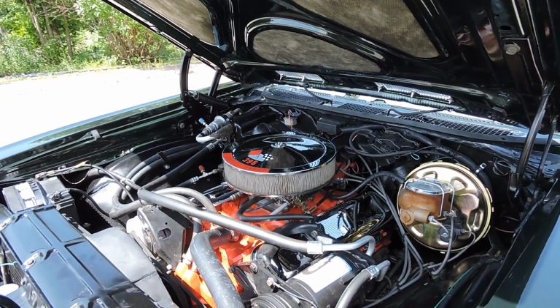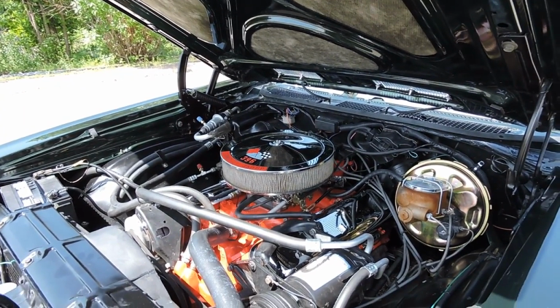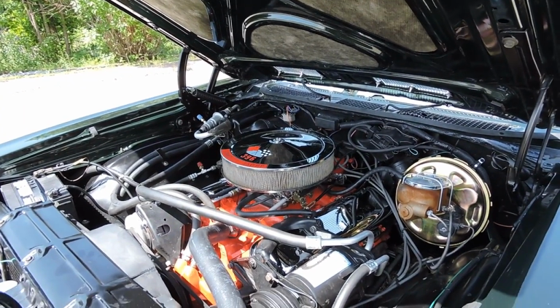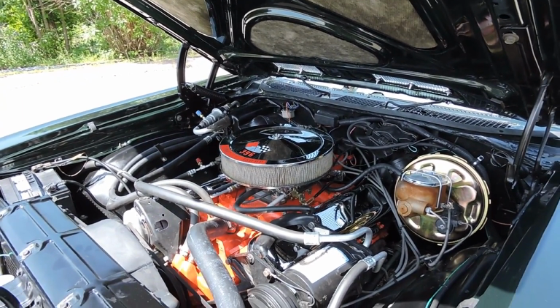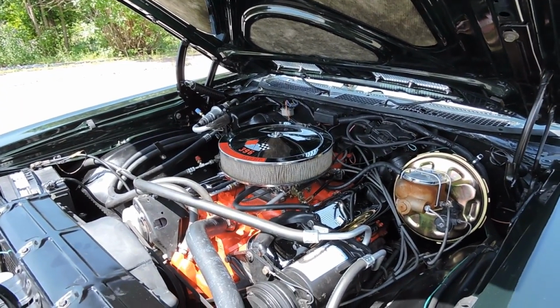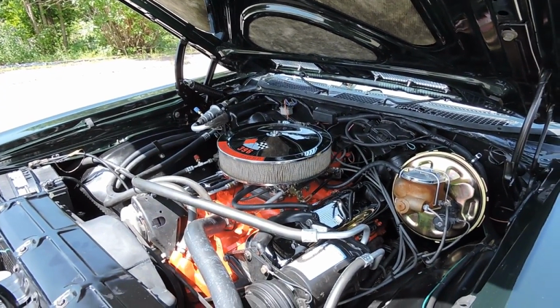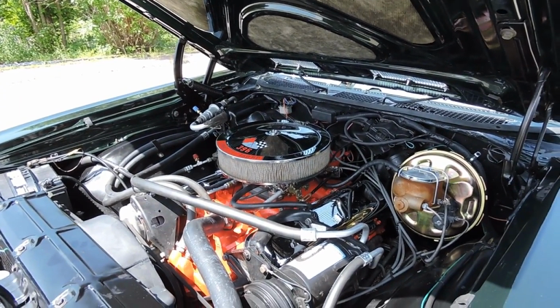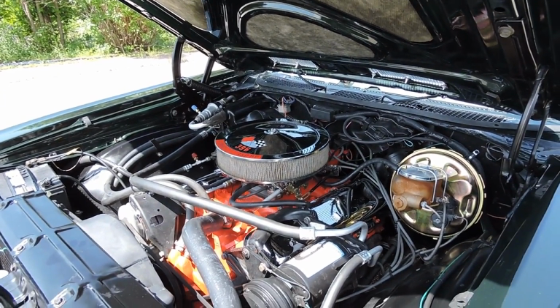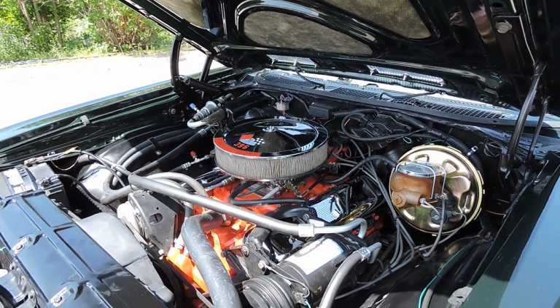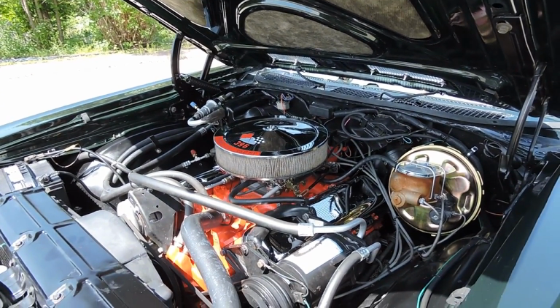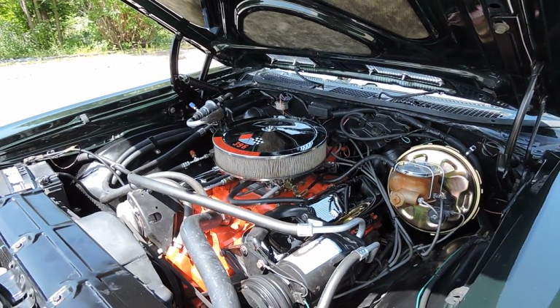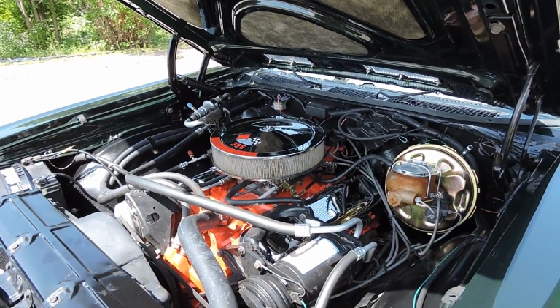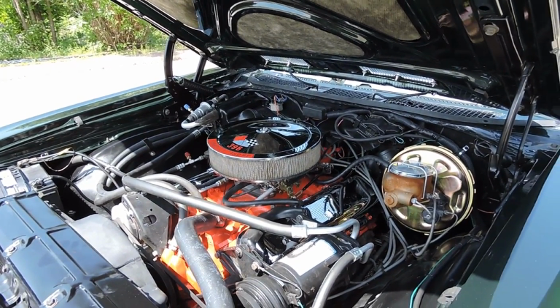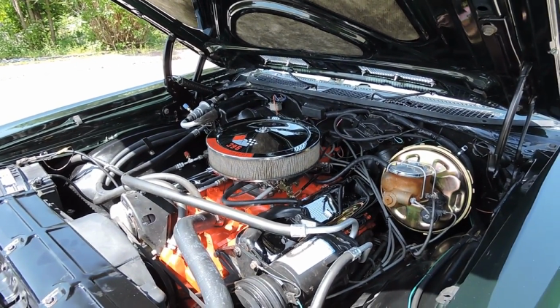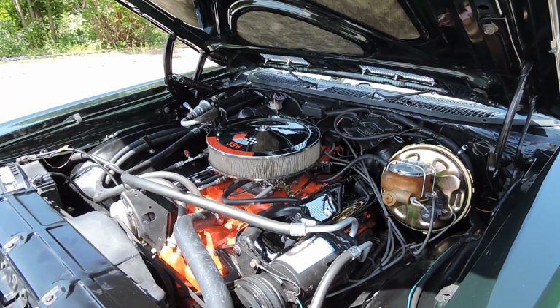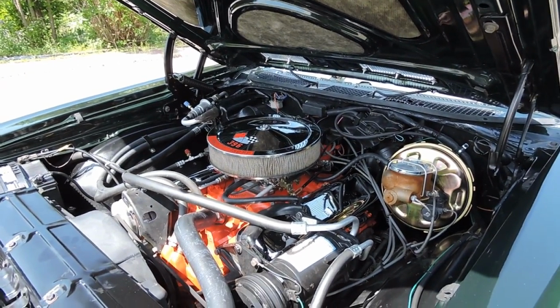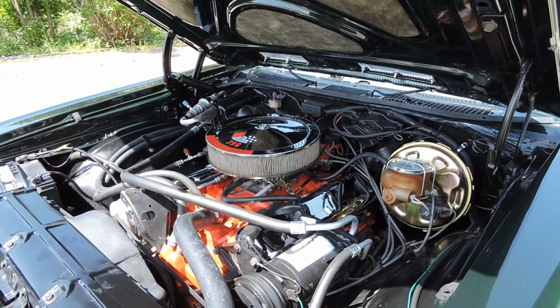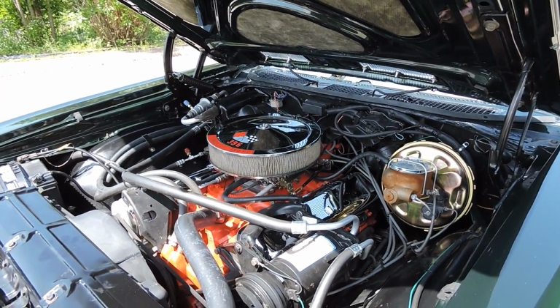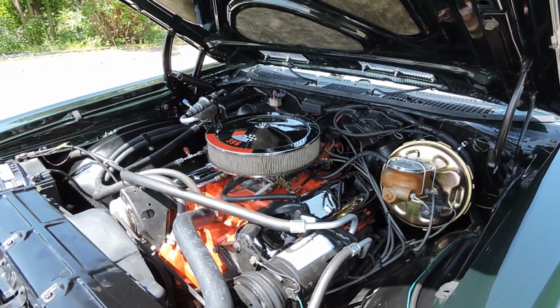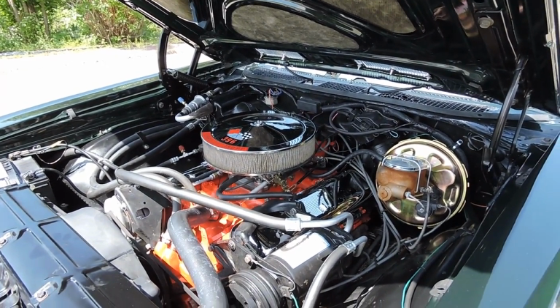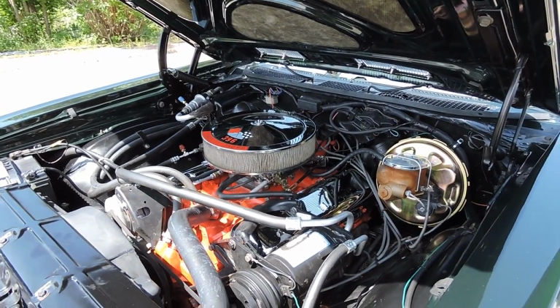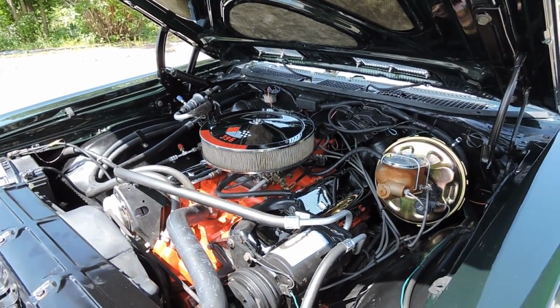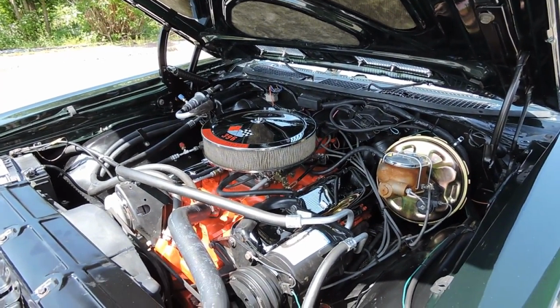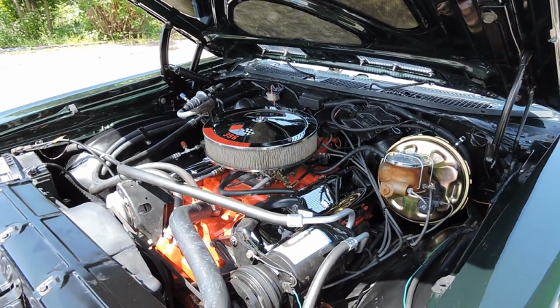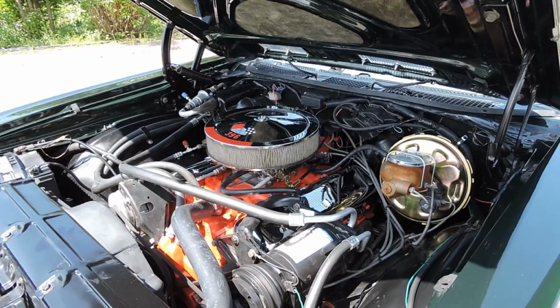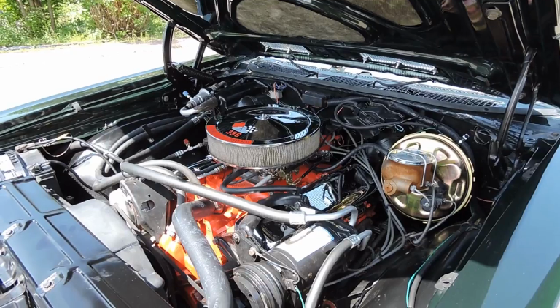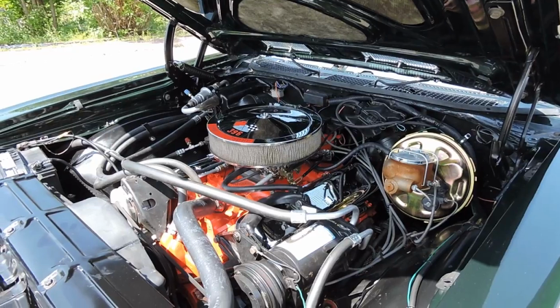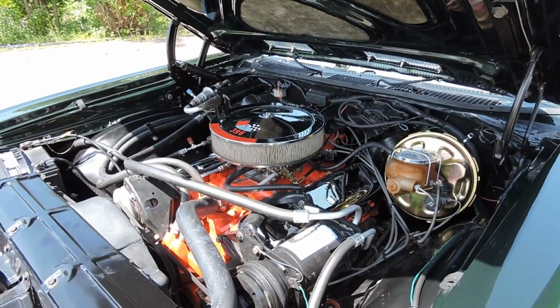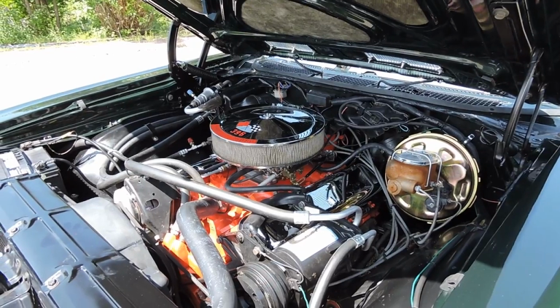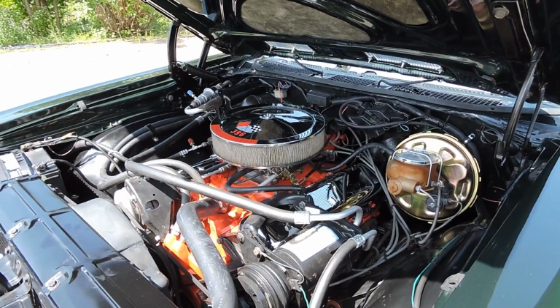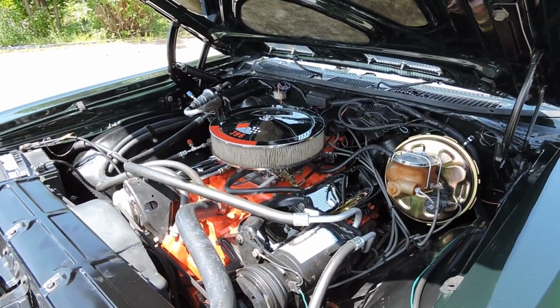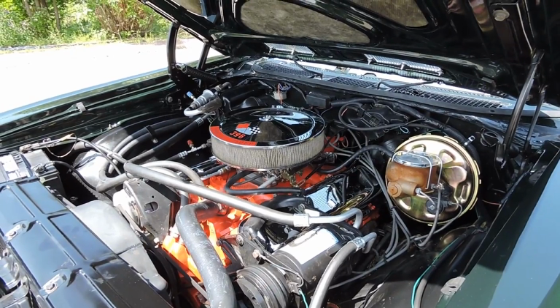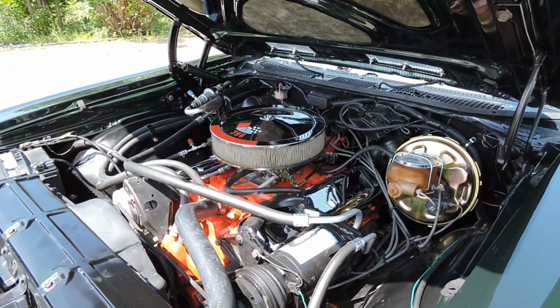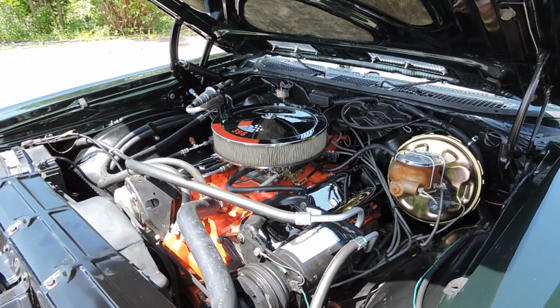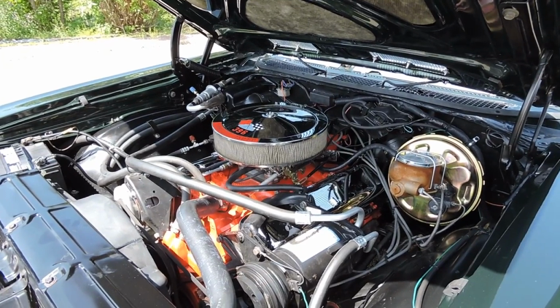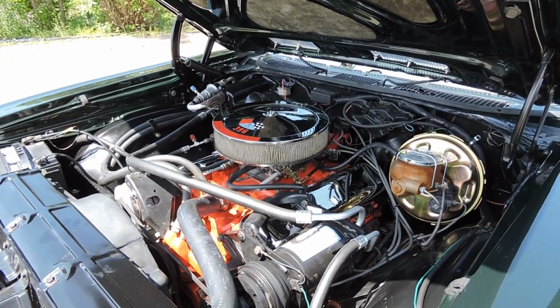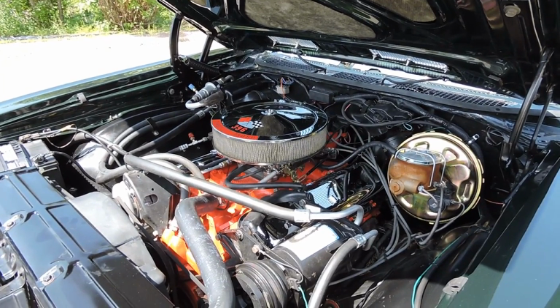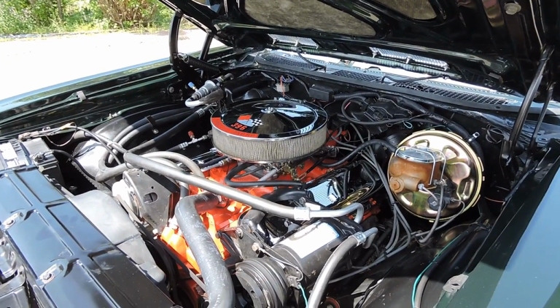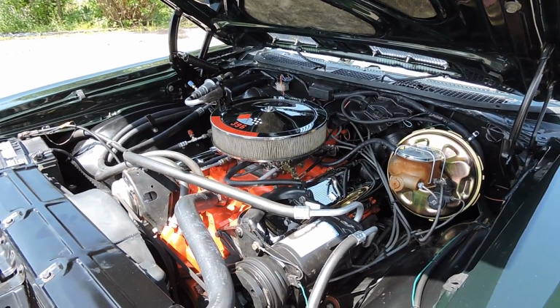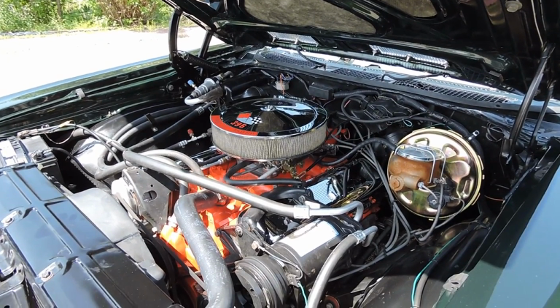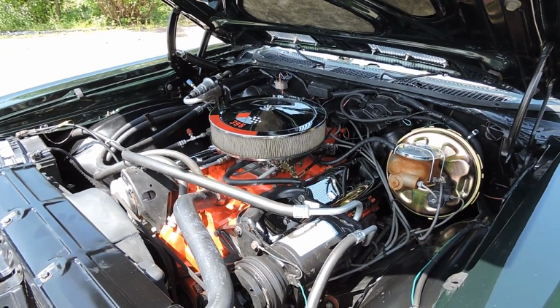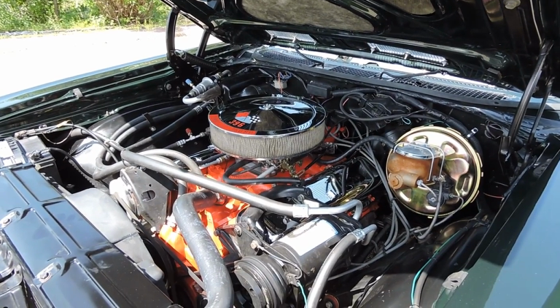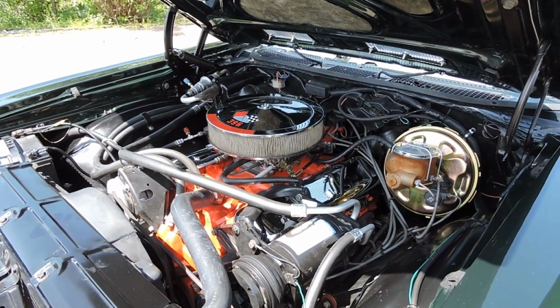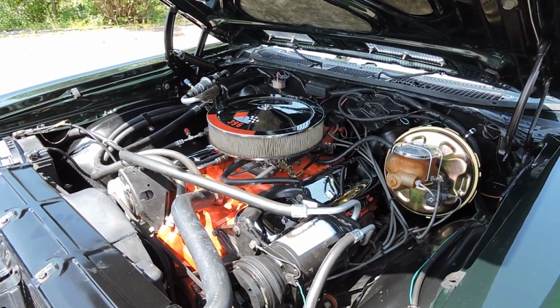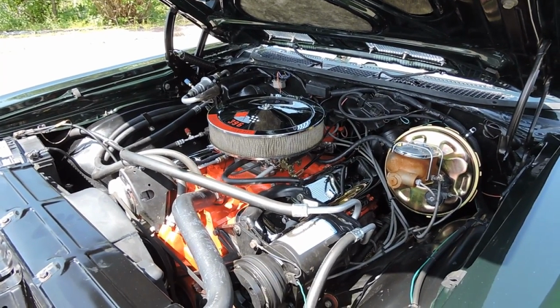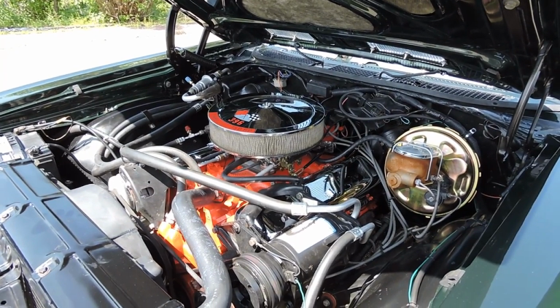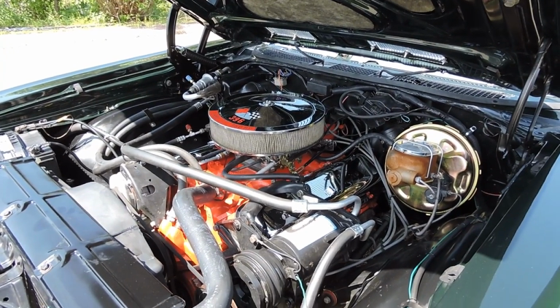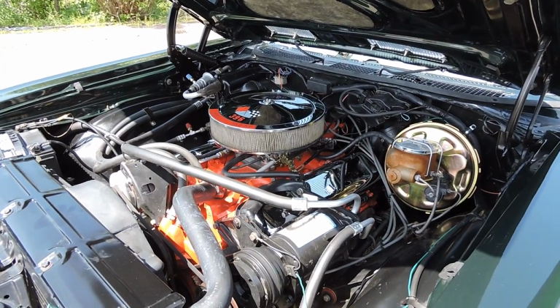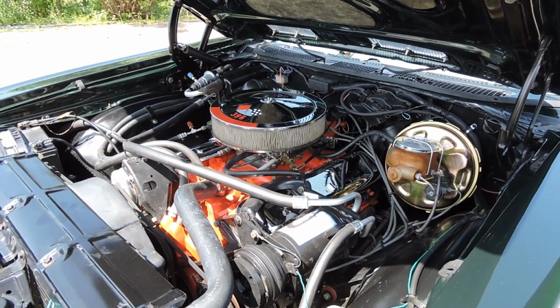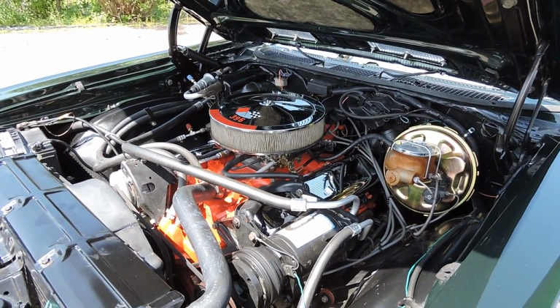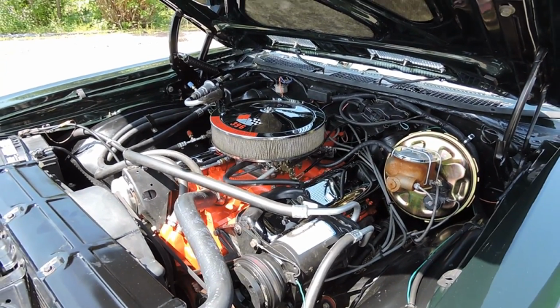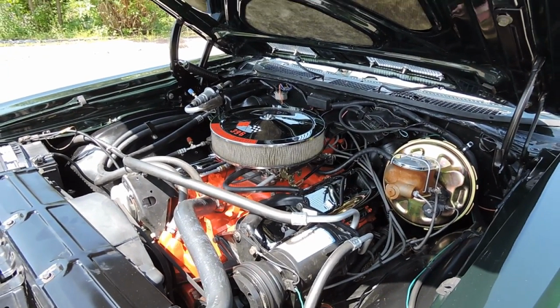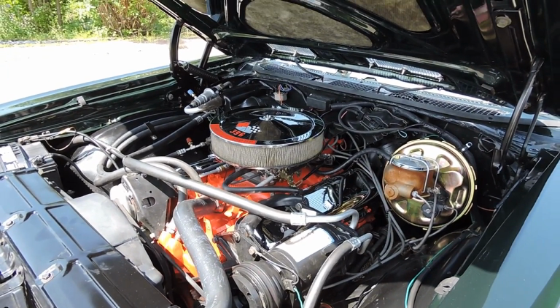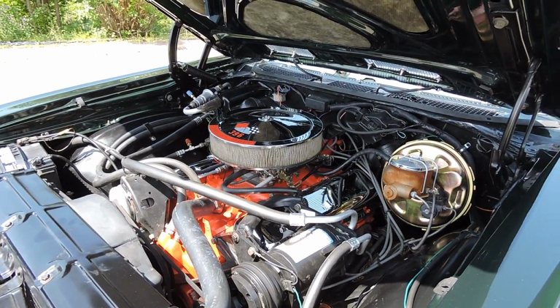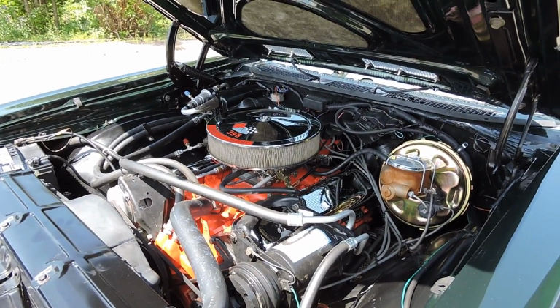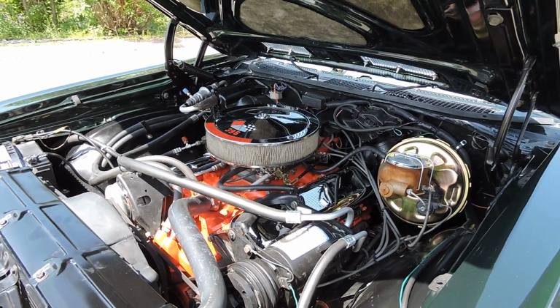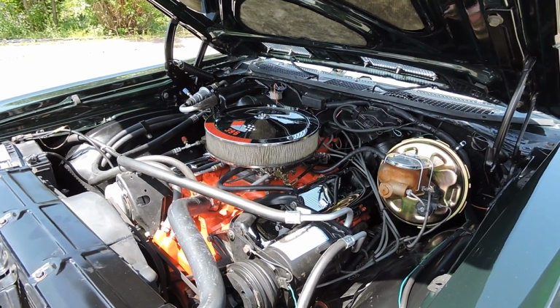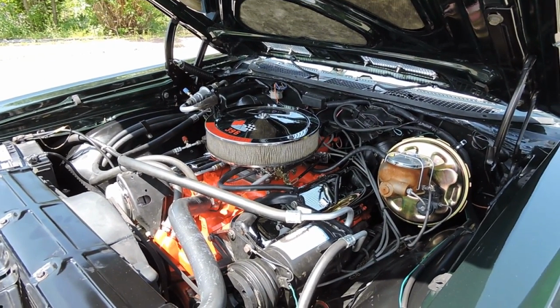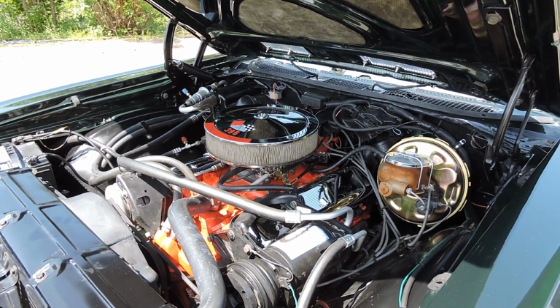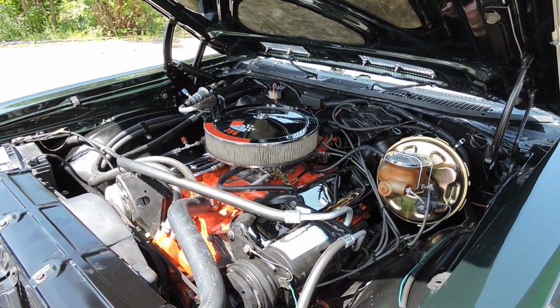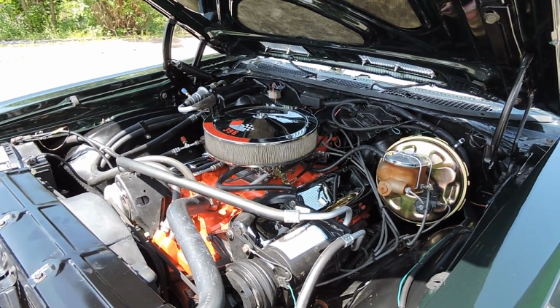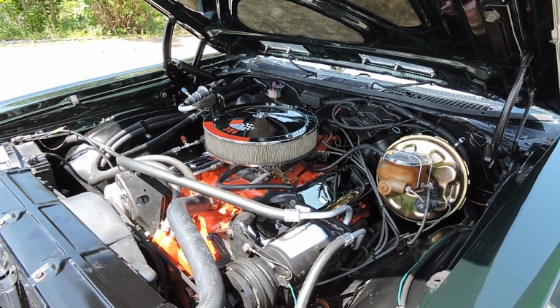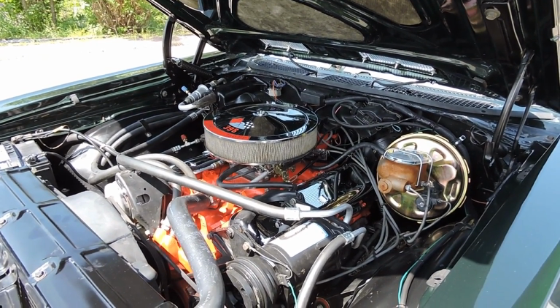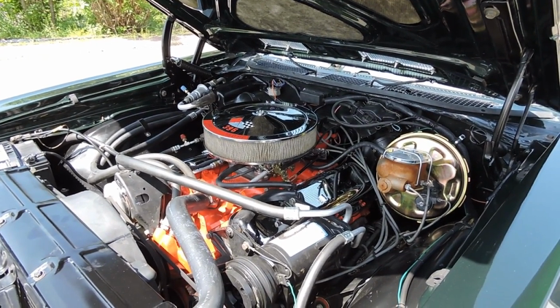Runs excellent. Transmission shifts great. It does have a 12-bolt in it as well.